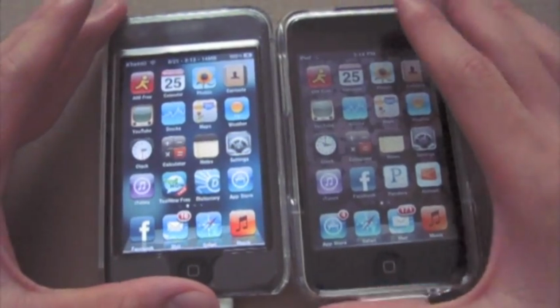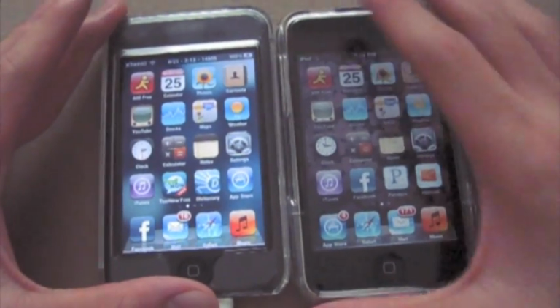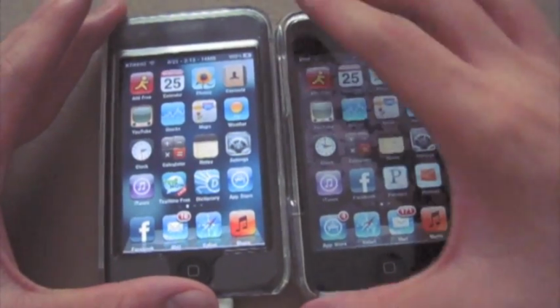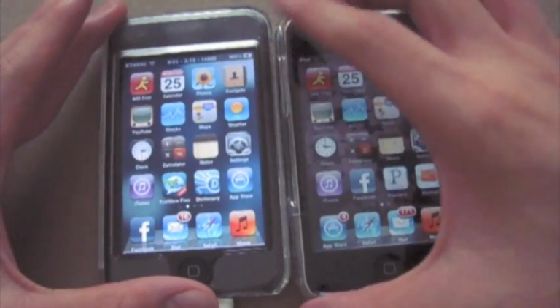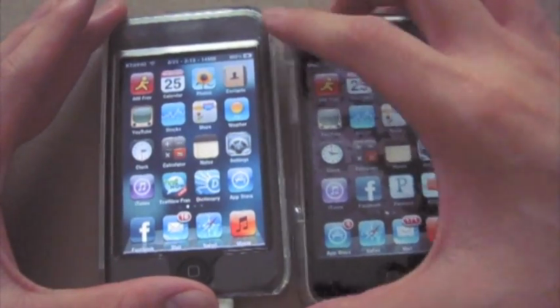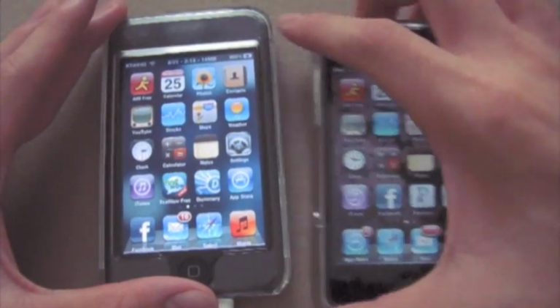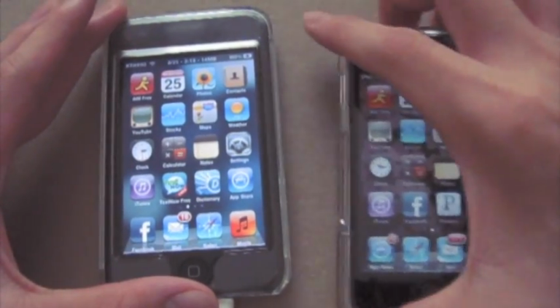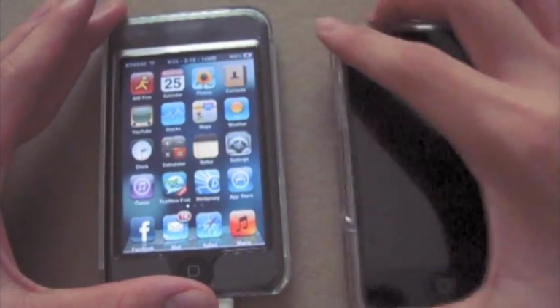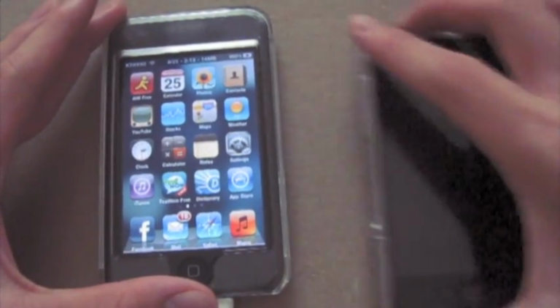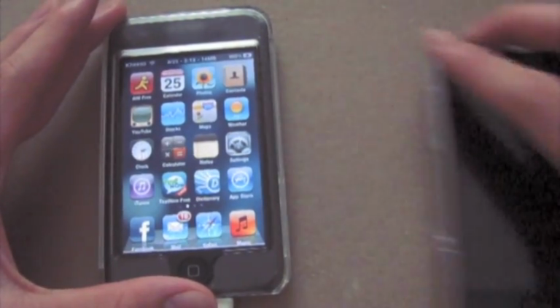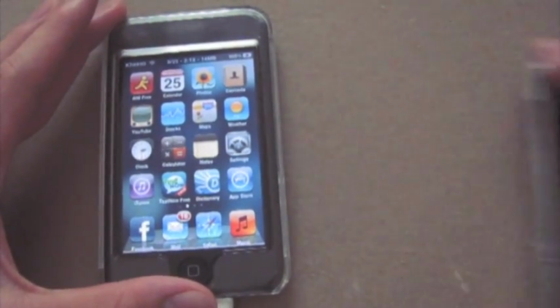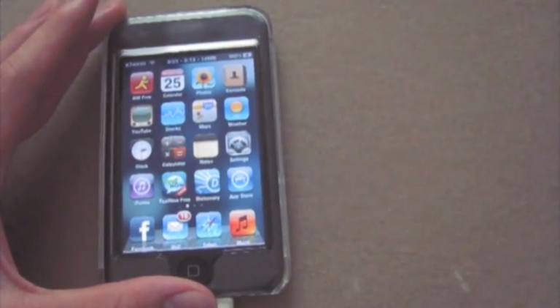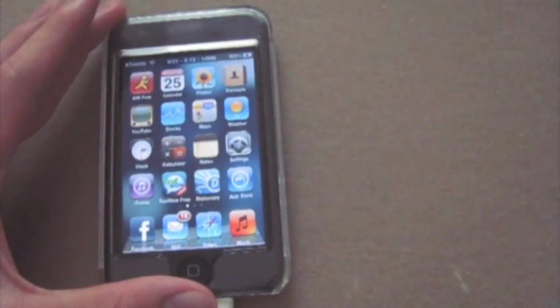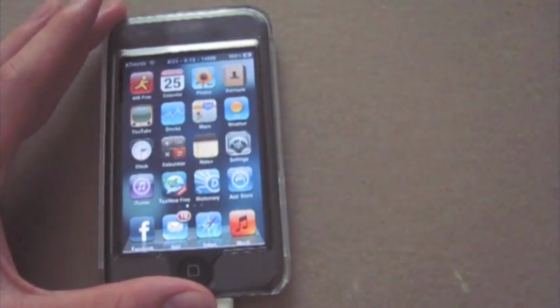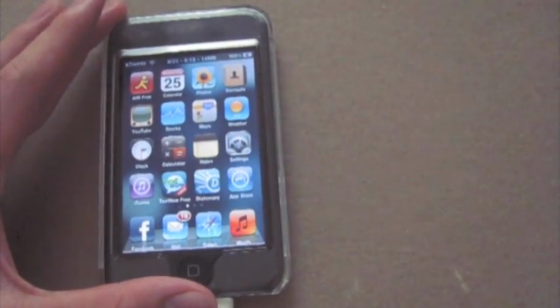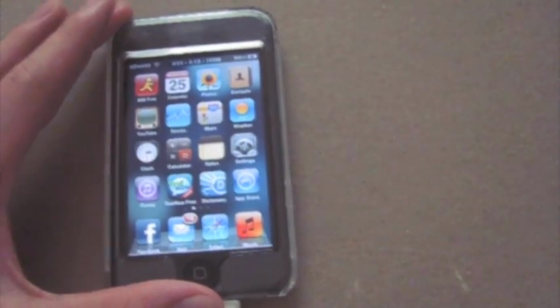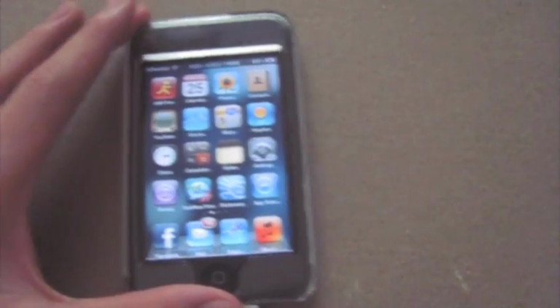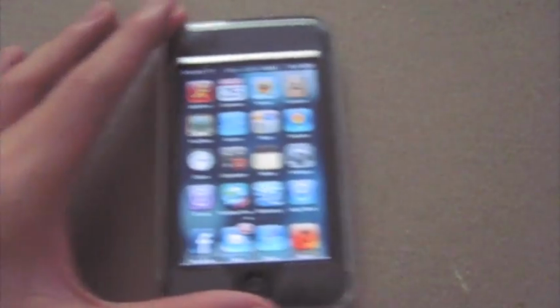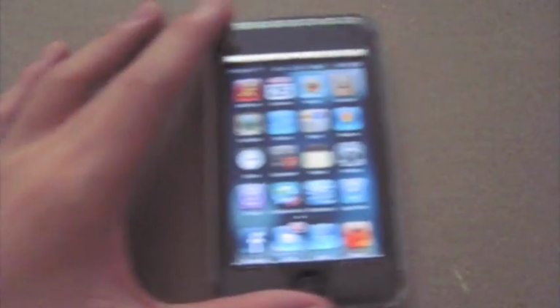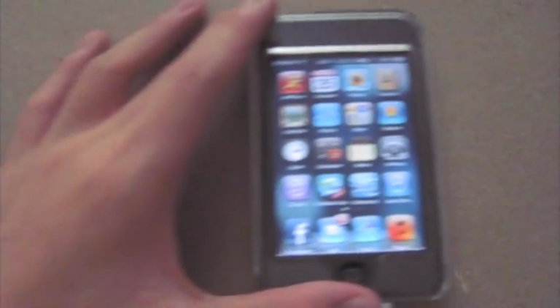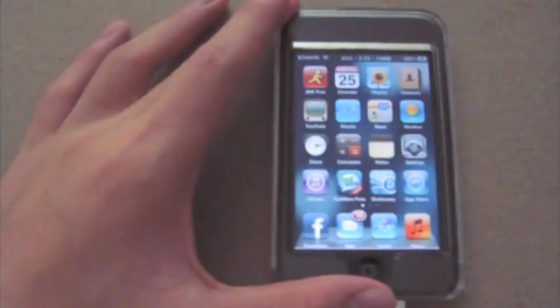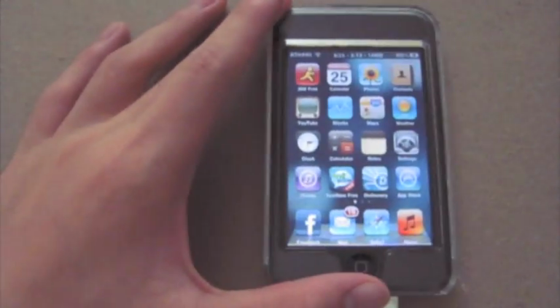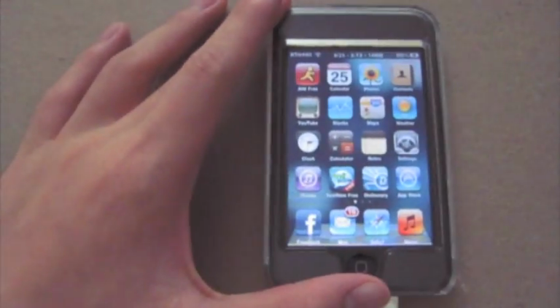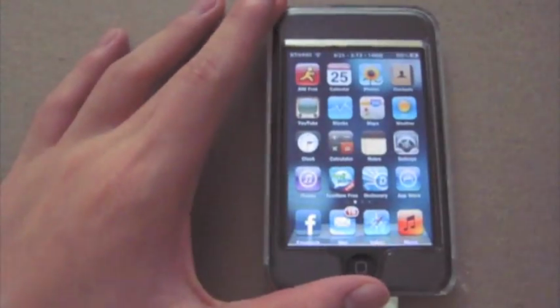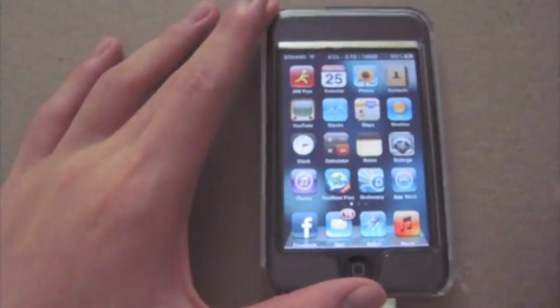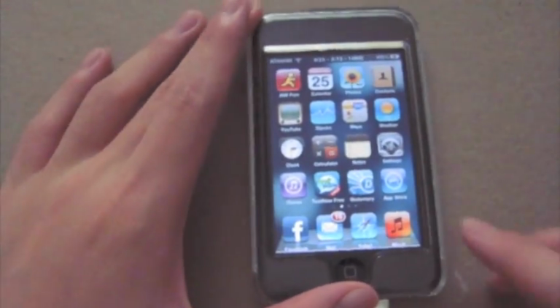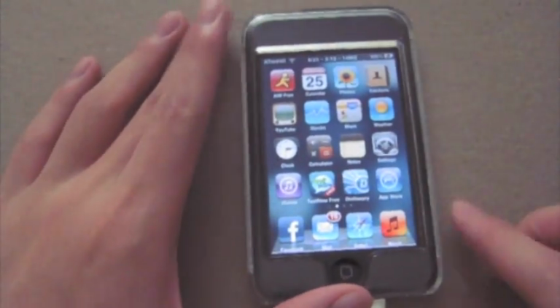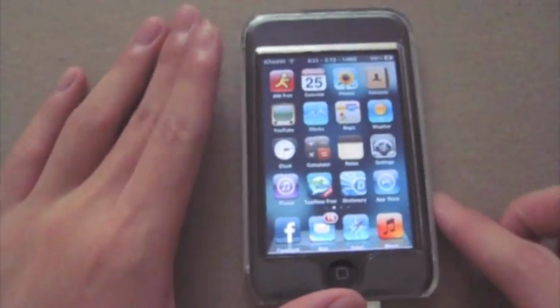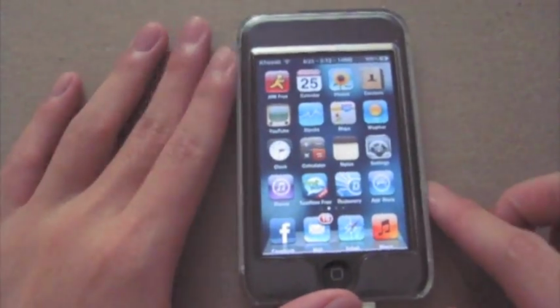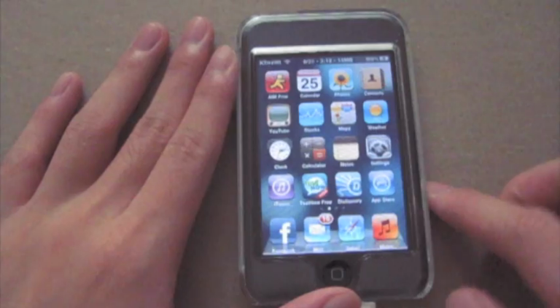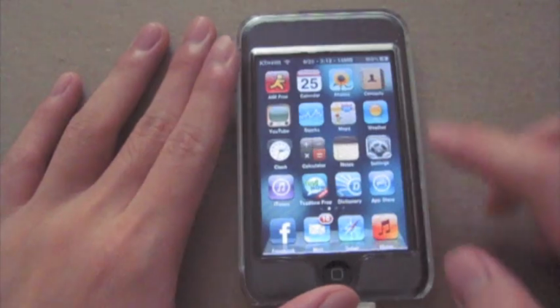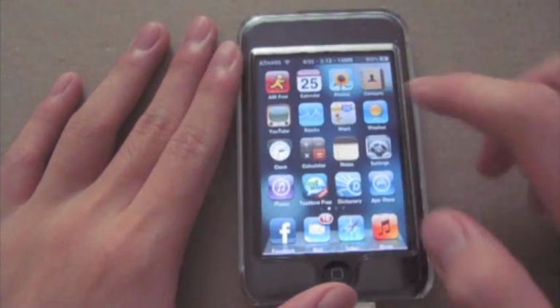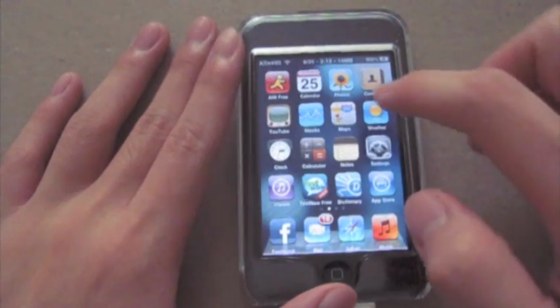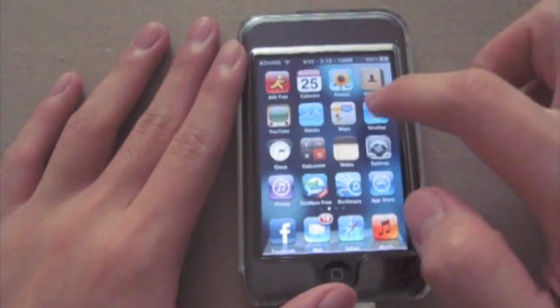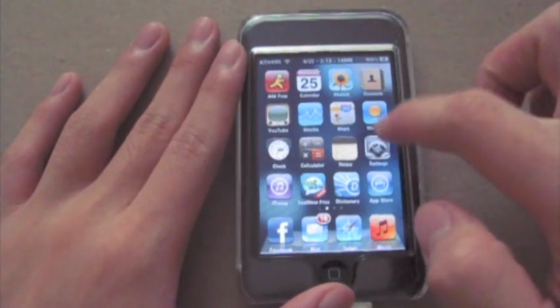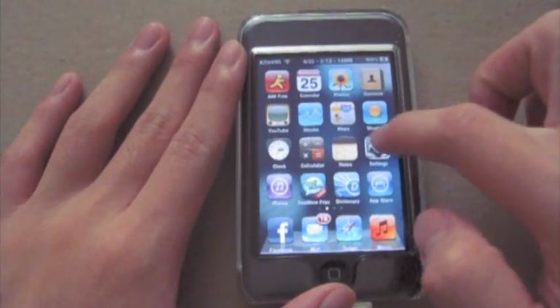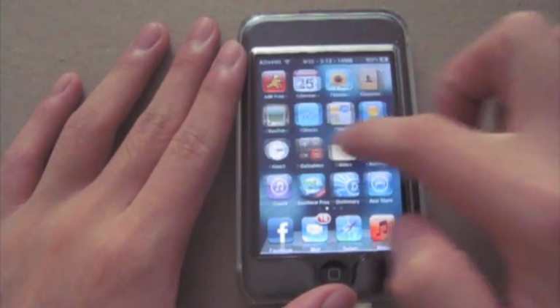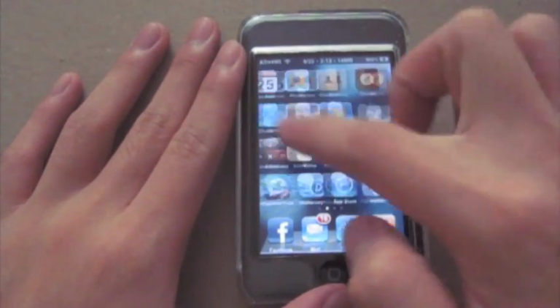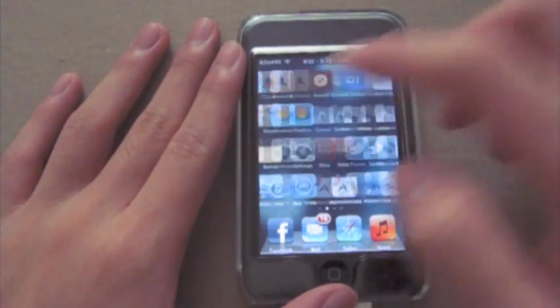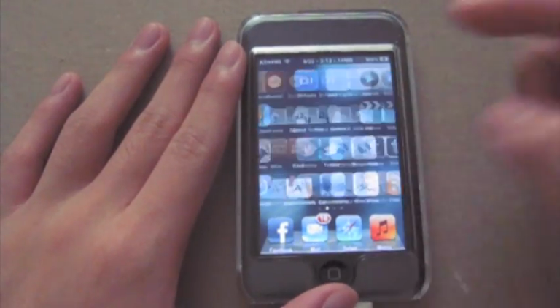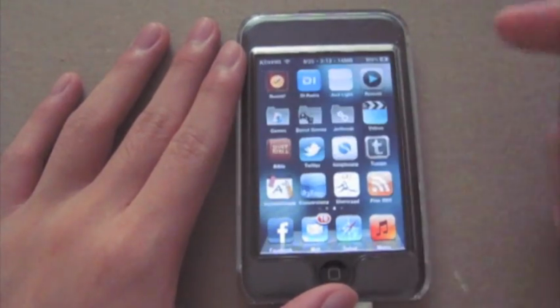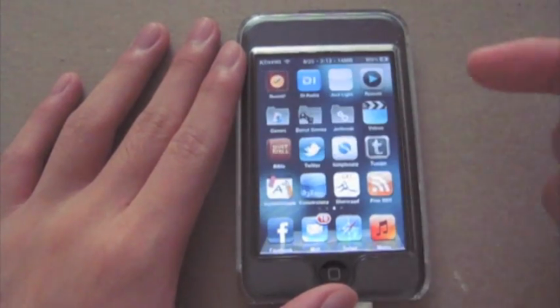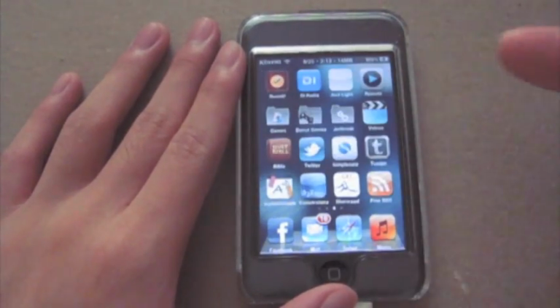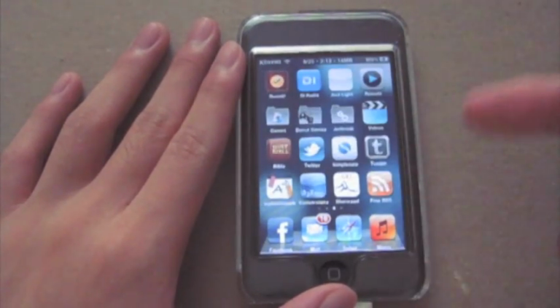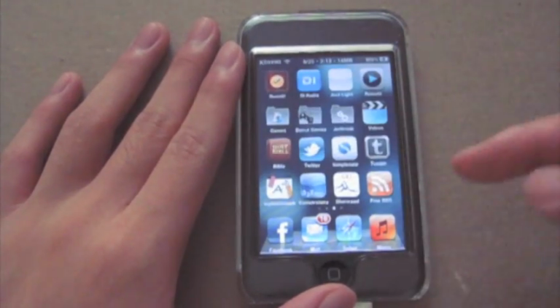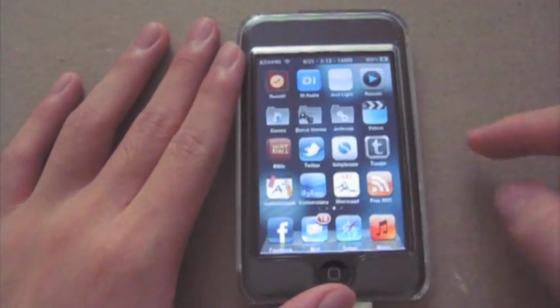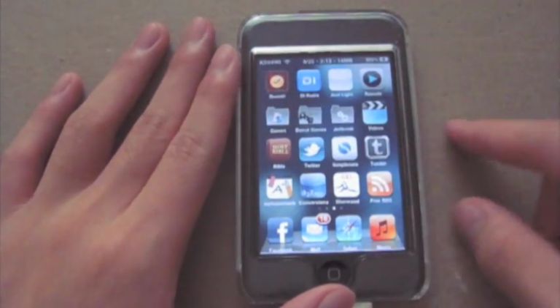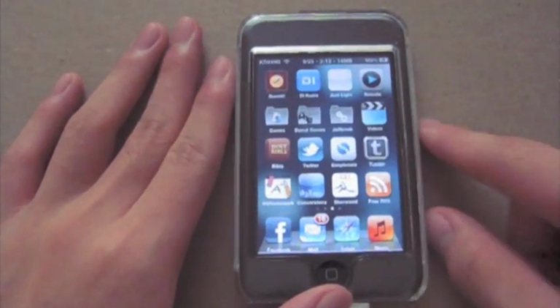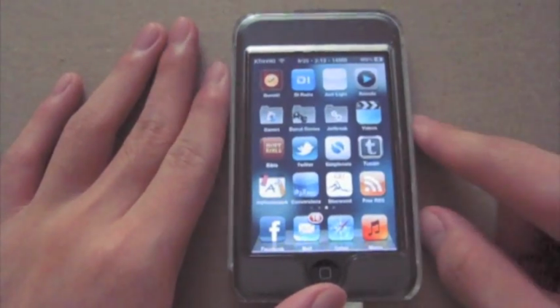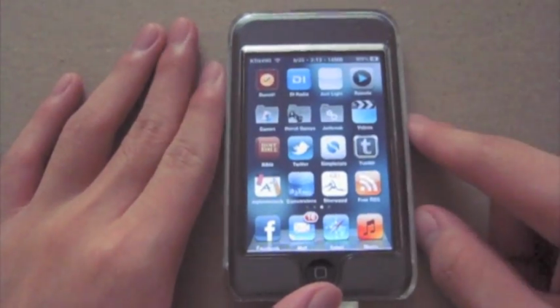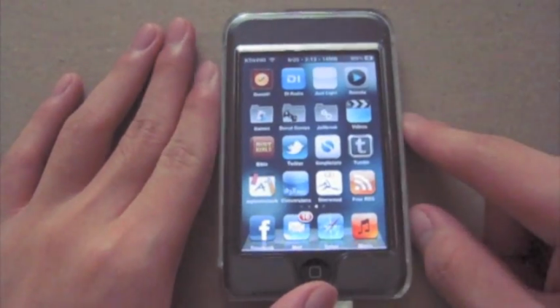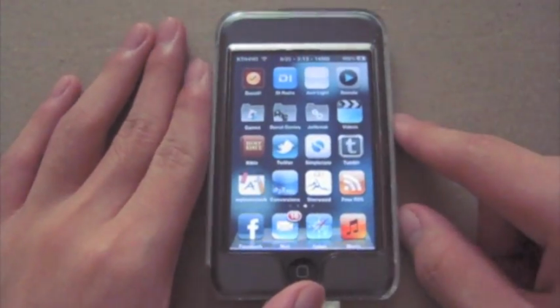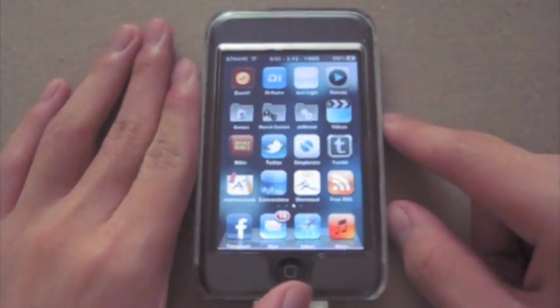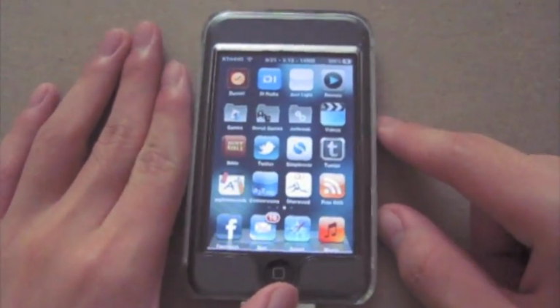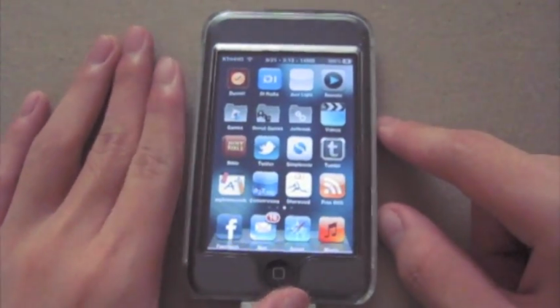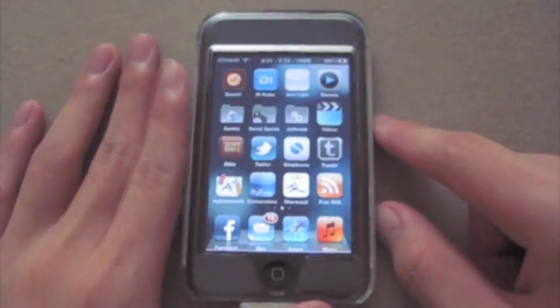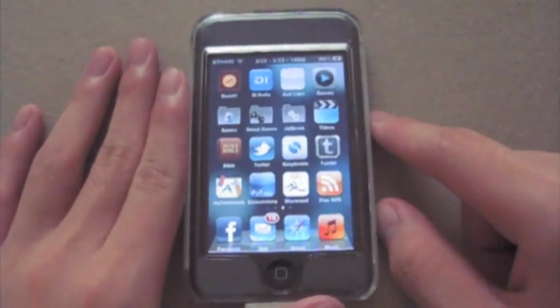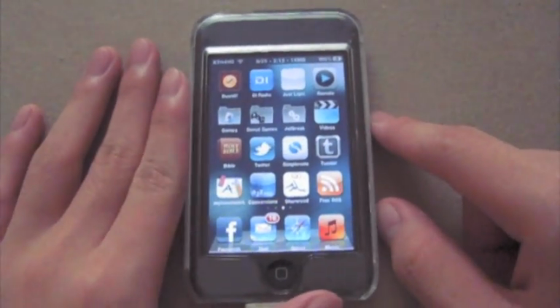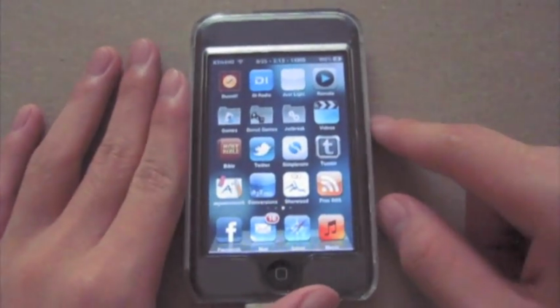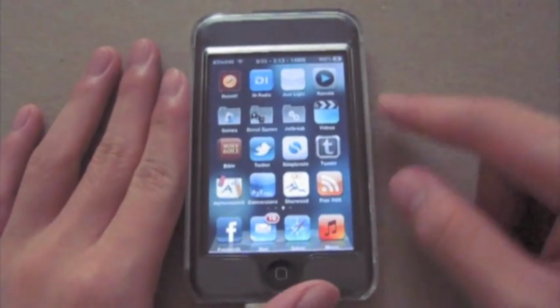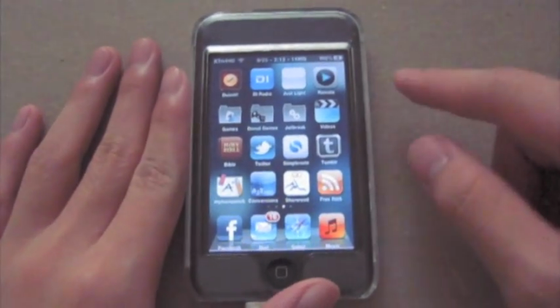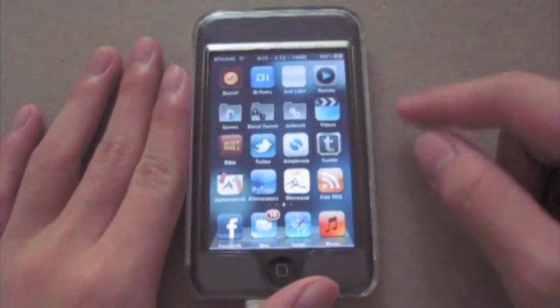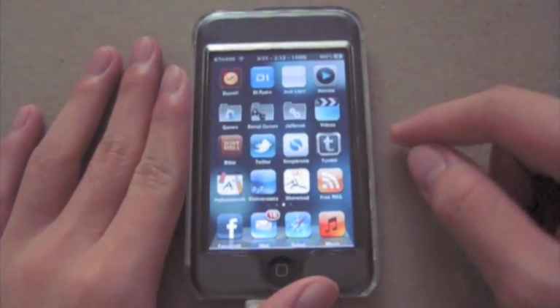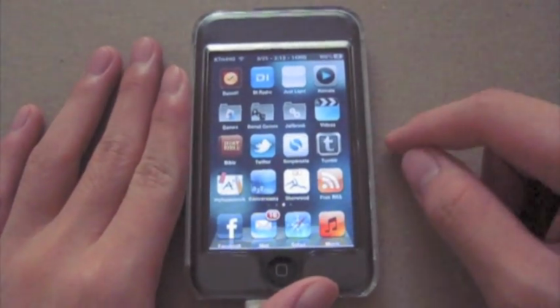So I'm going to take this out of the picture and first and foremost, you're going to need to have a jailbroken iPod or iPhone.